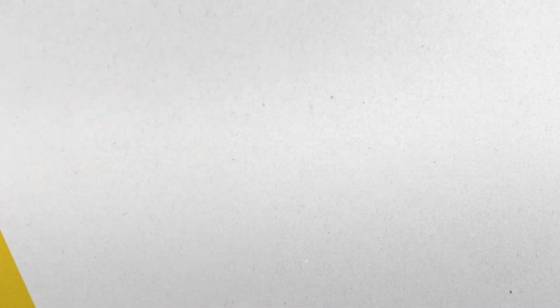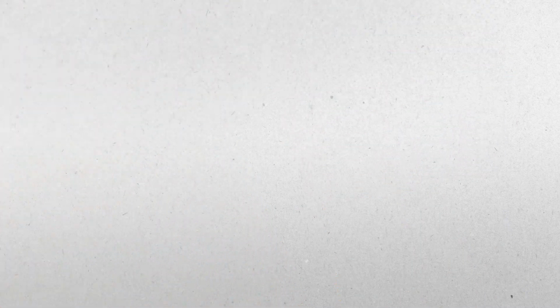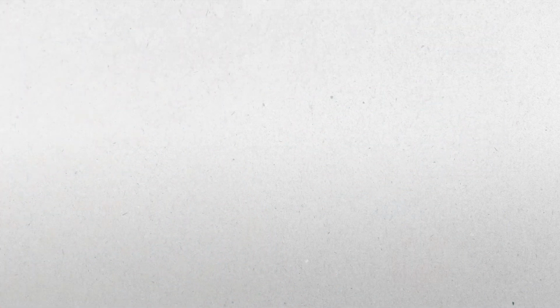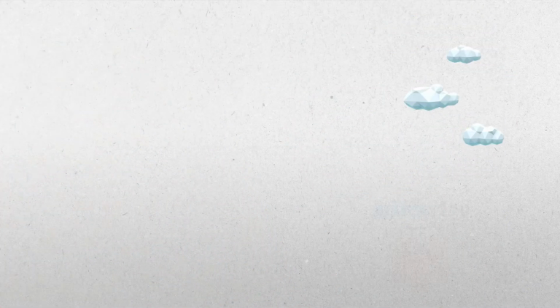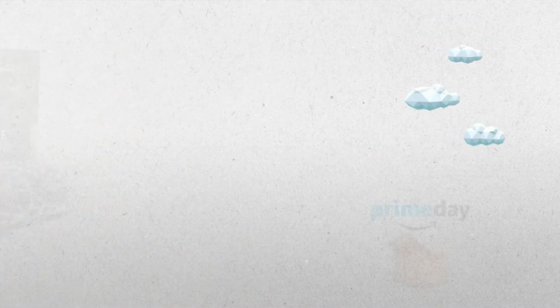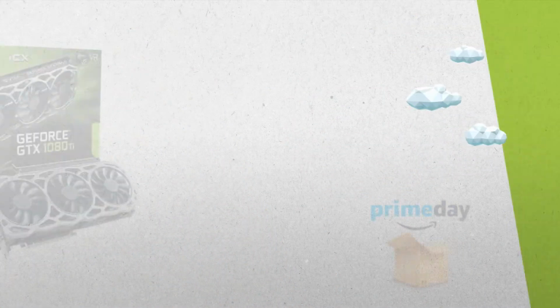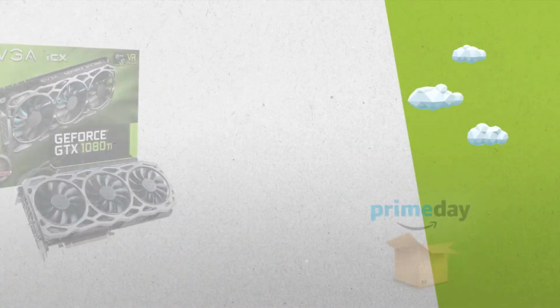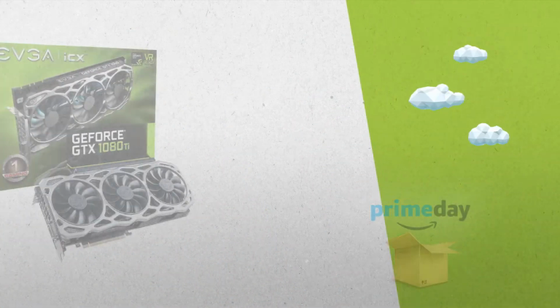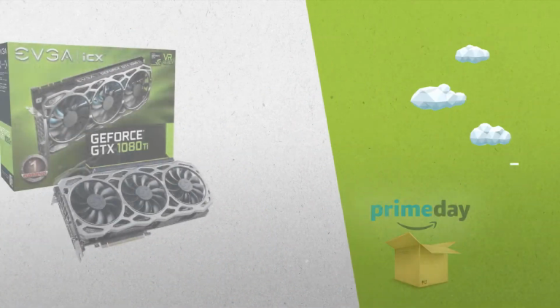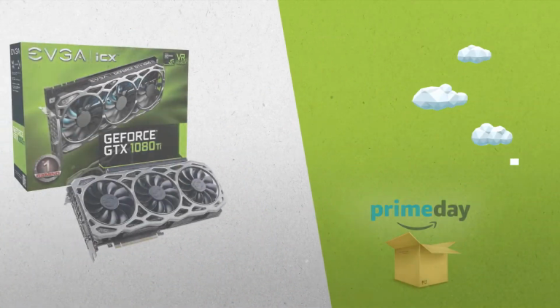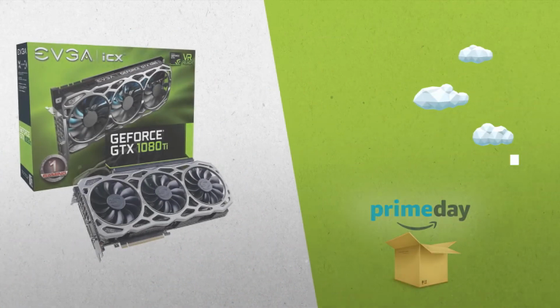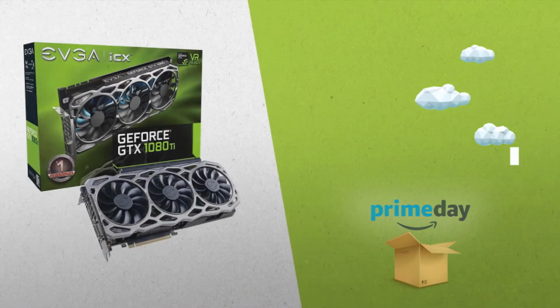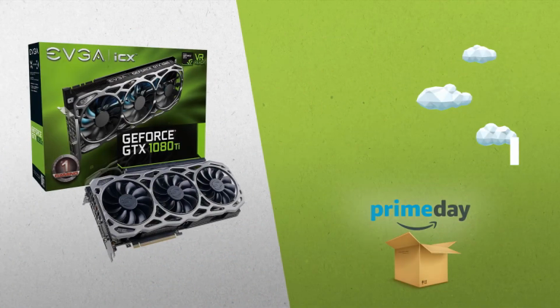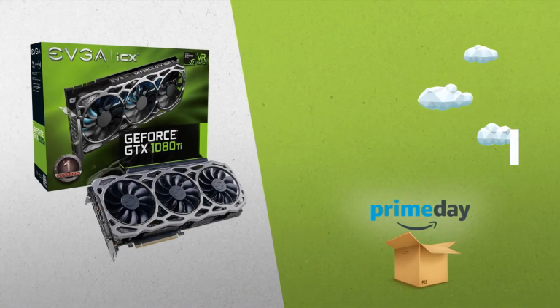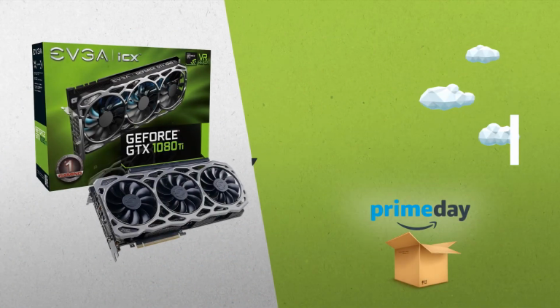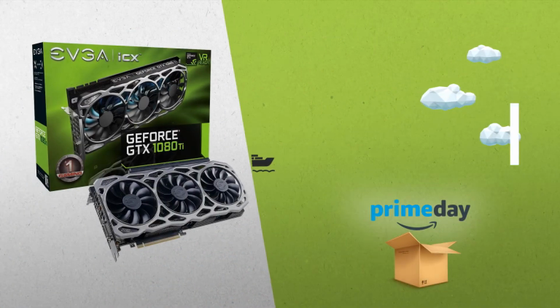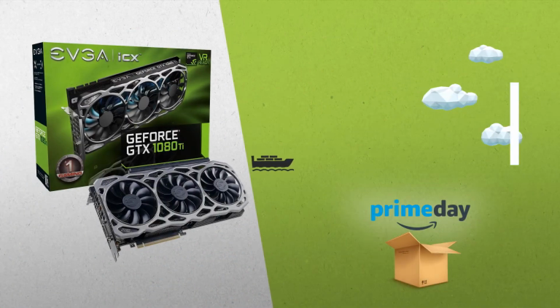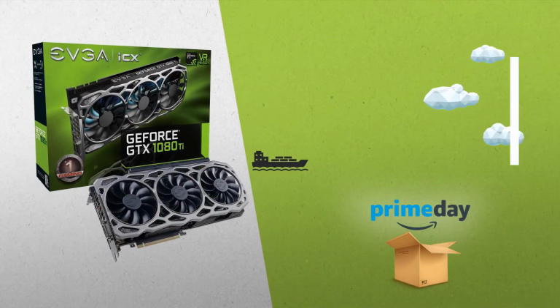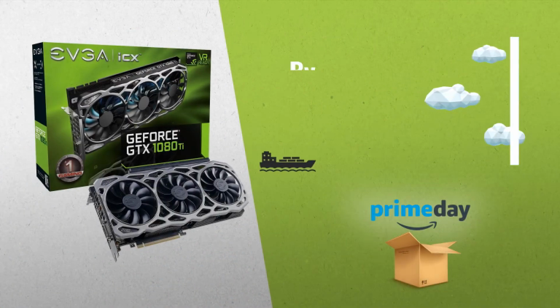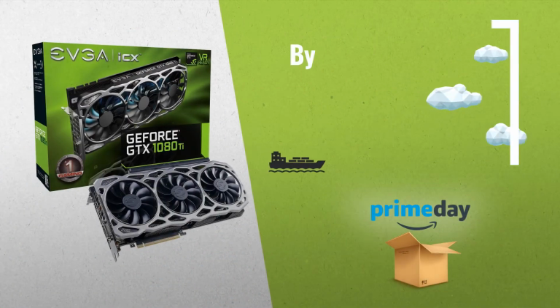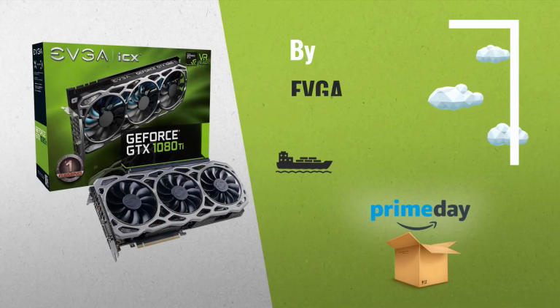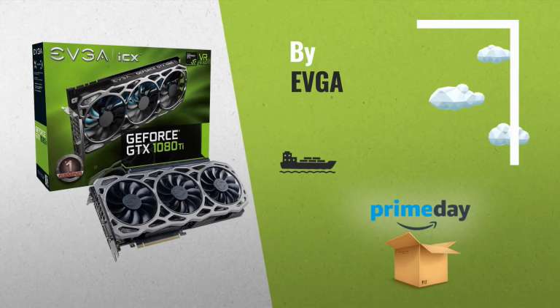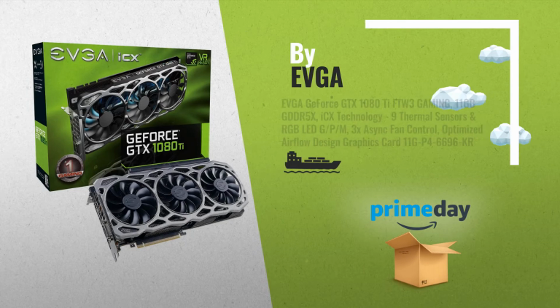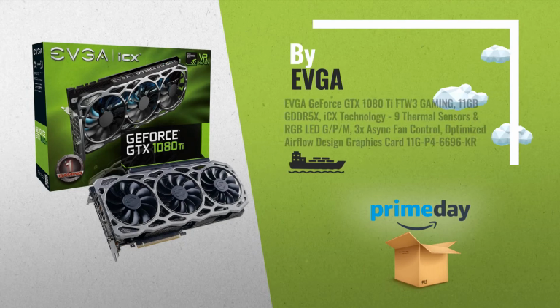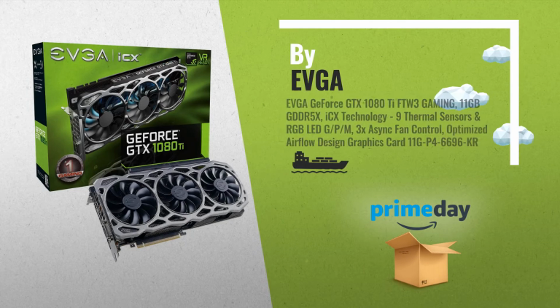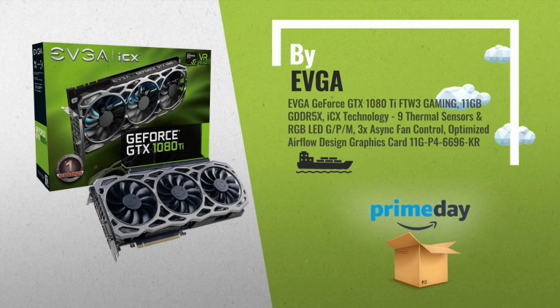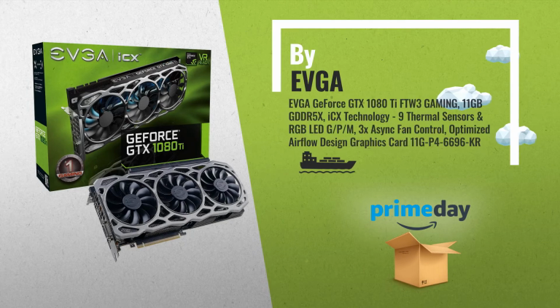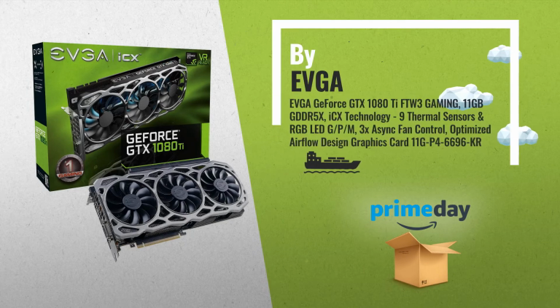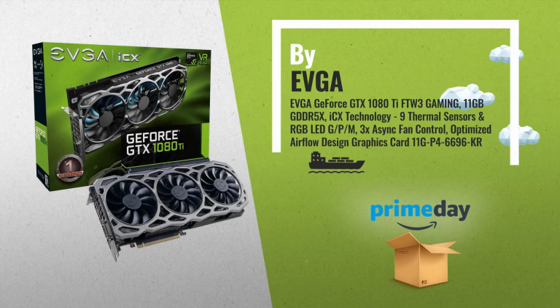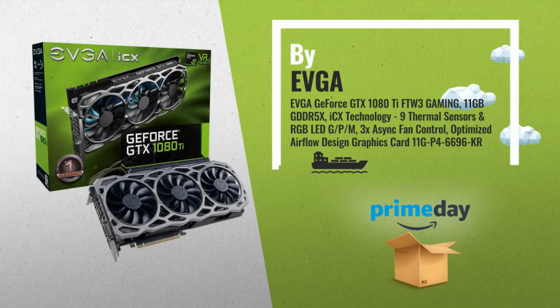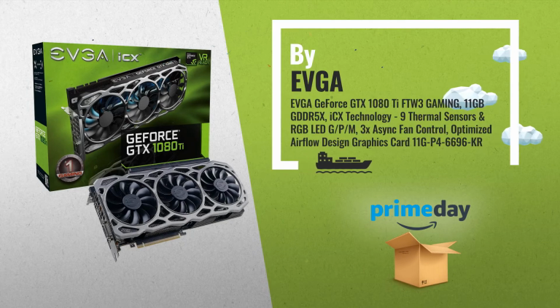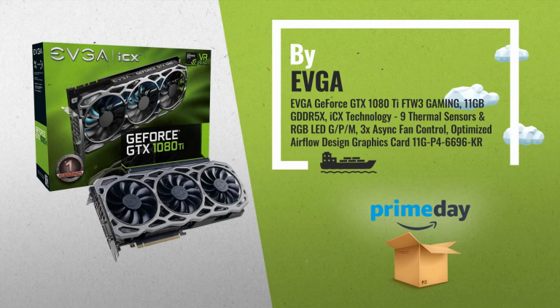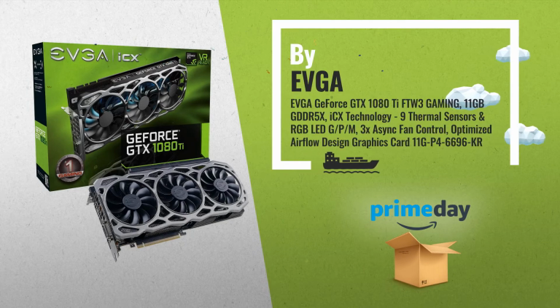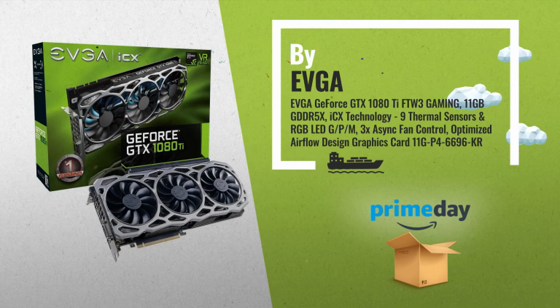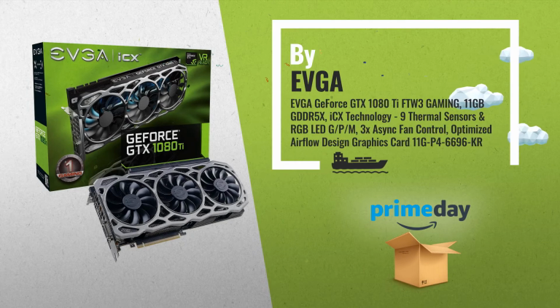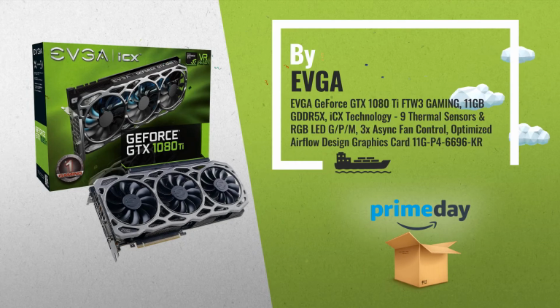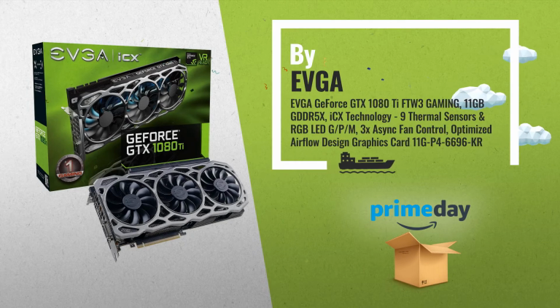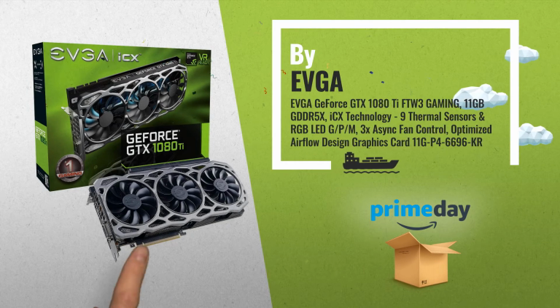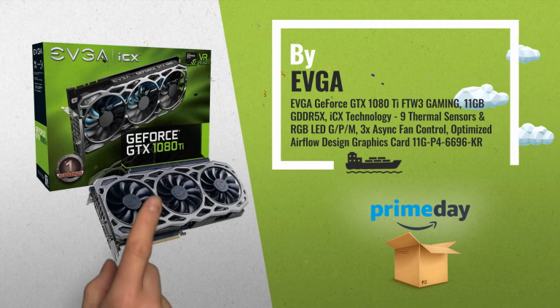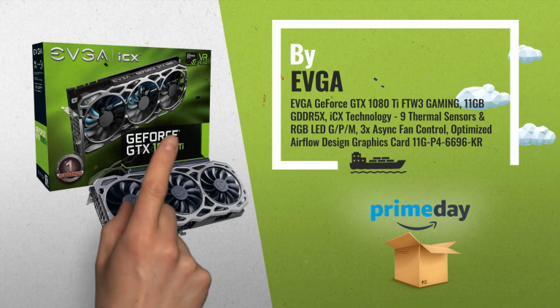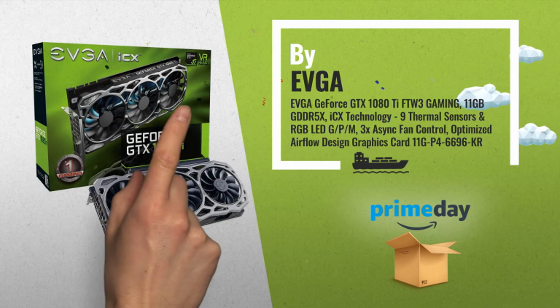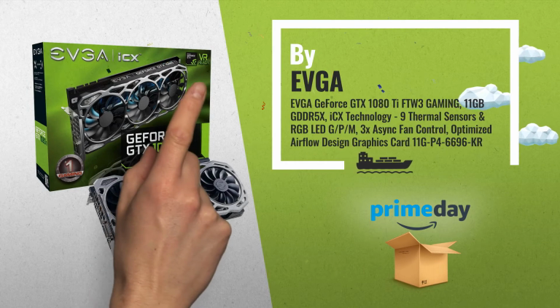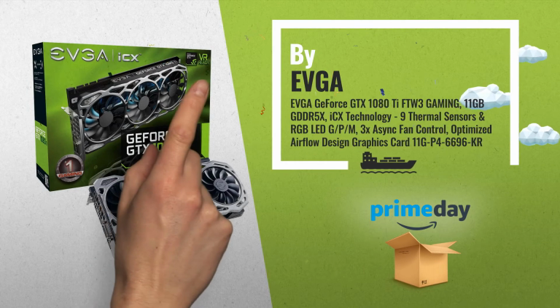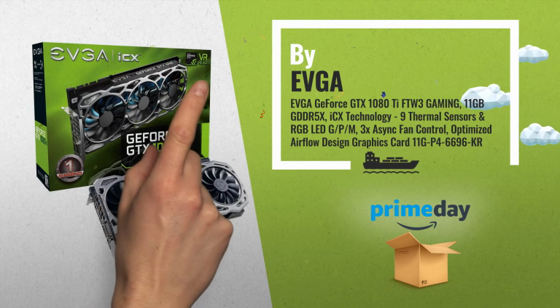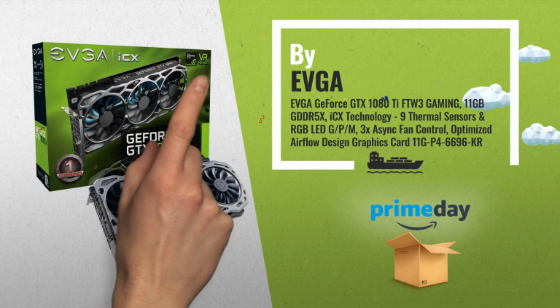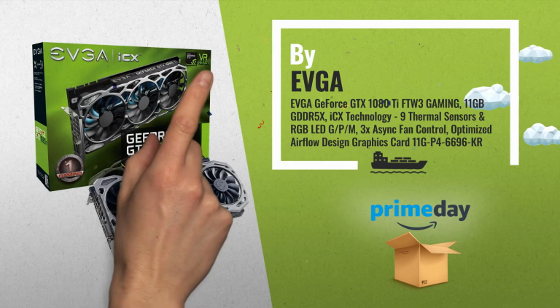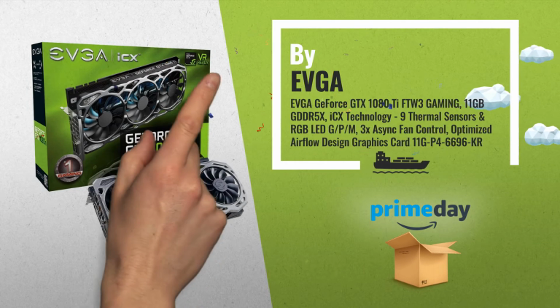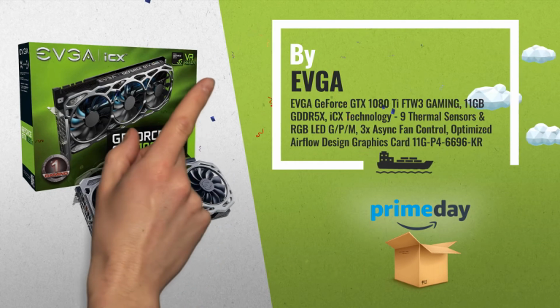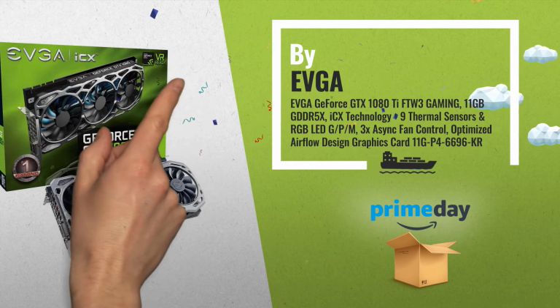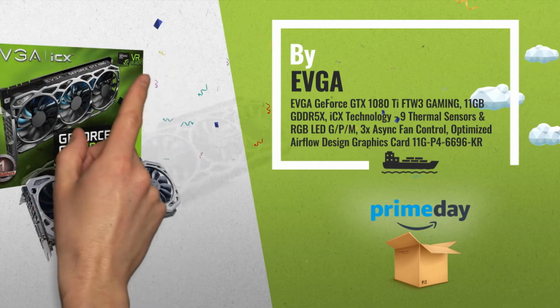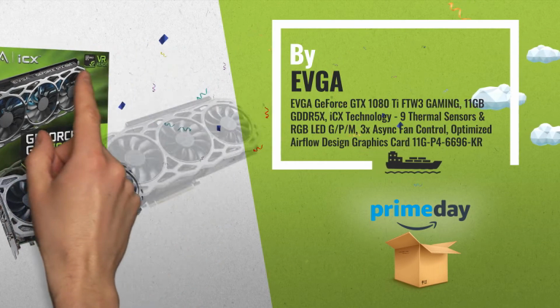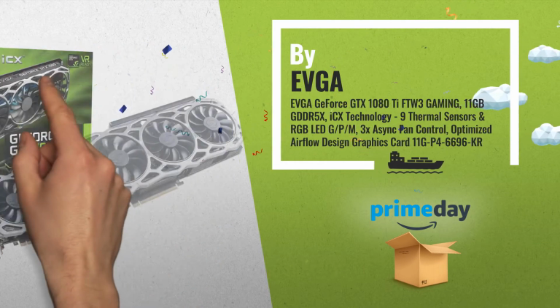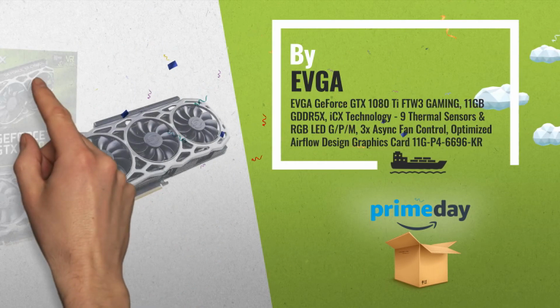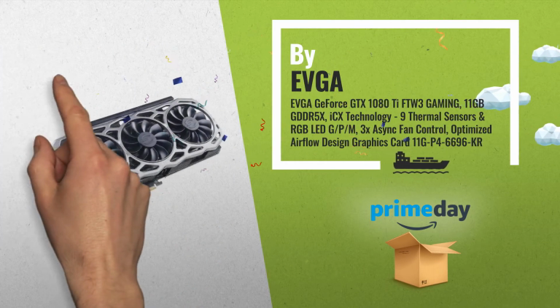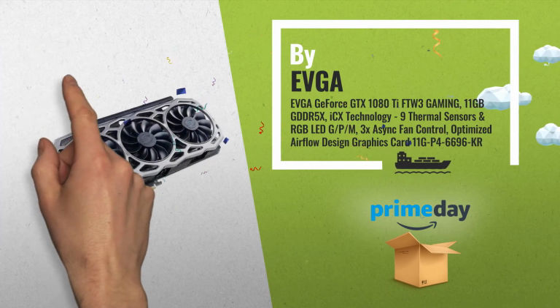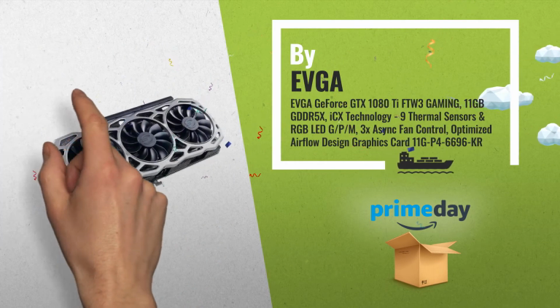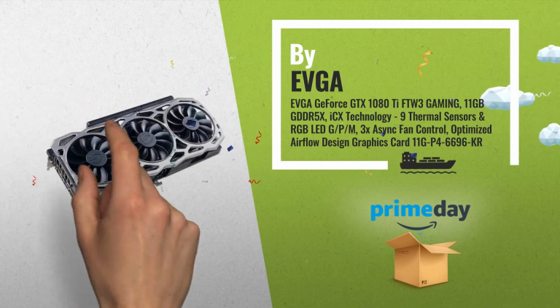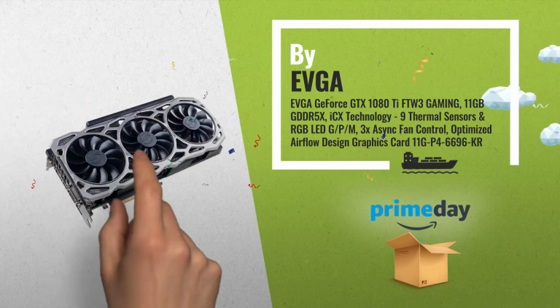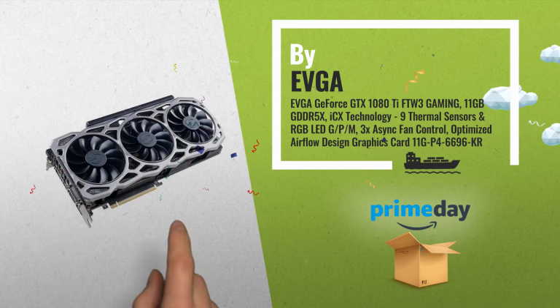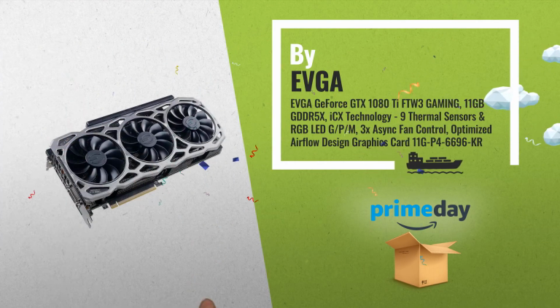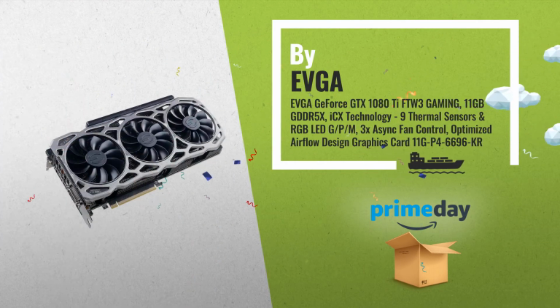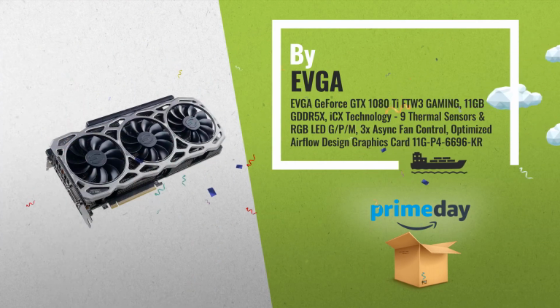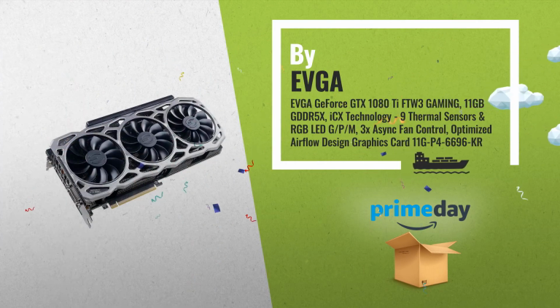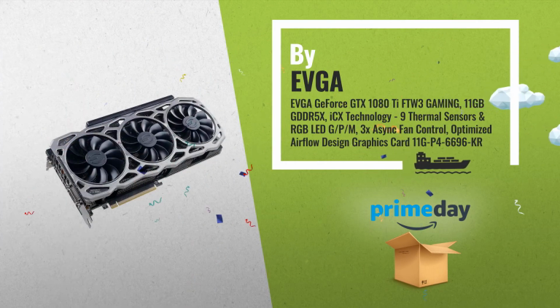Number 2, another great product by EVGA. A great deal you shouldn't miss, by Amazon.